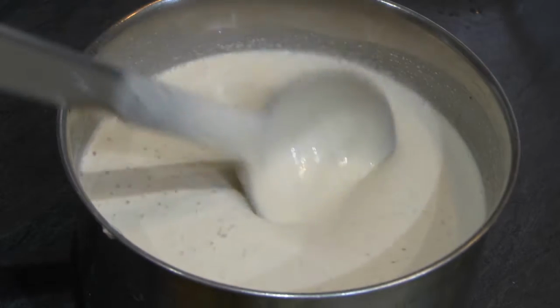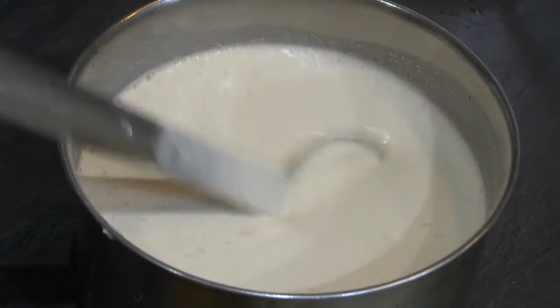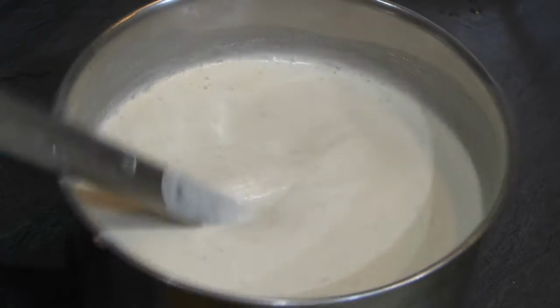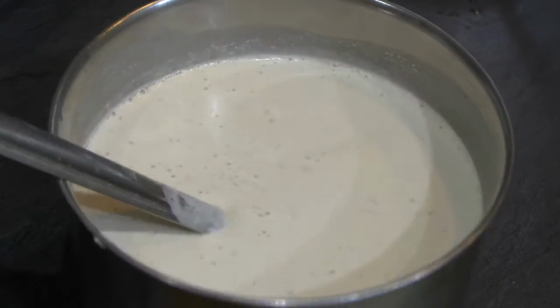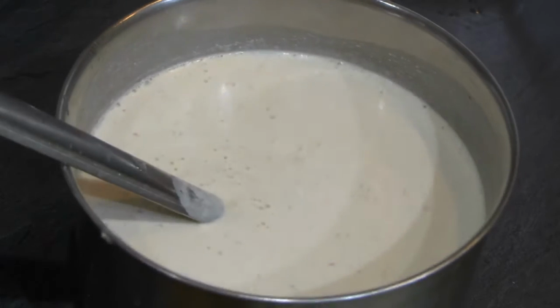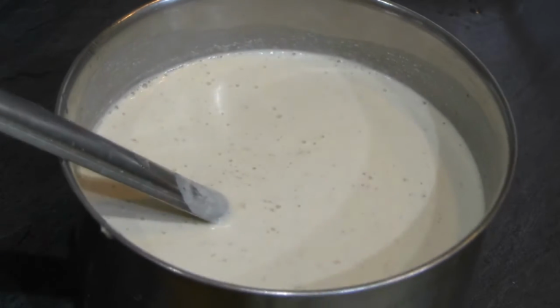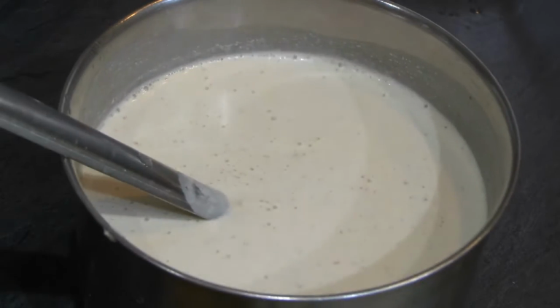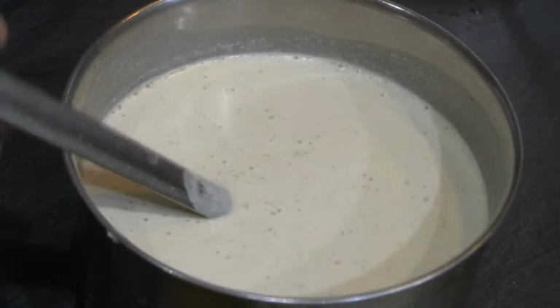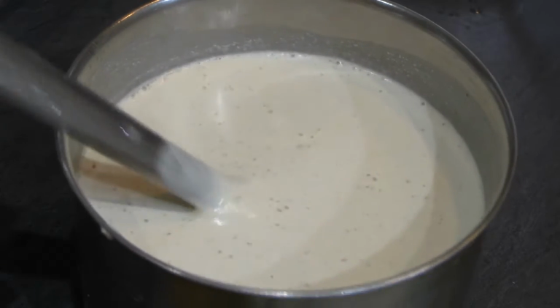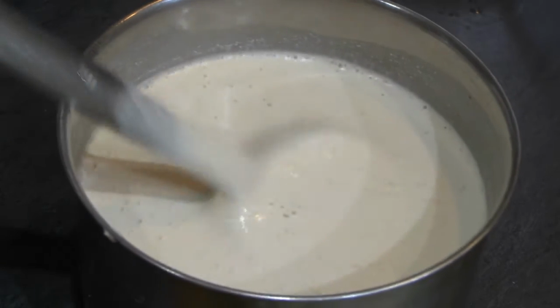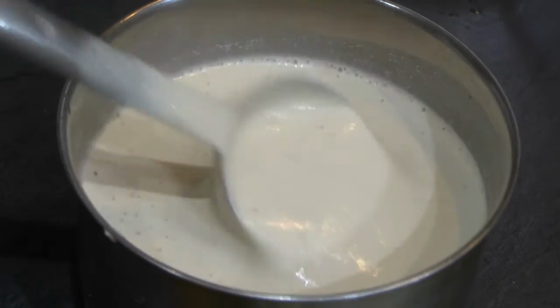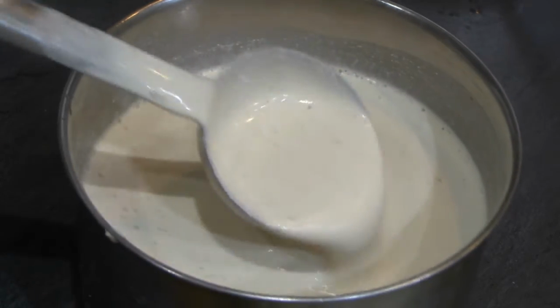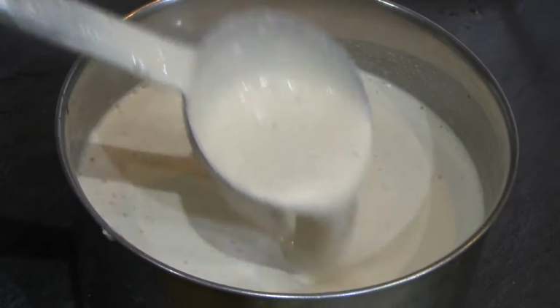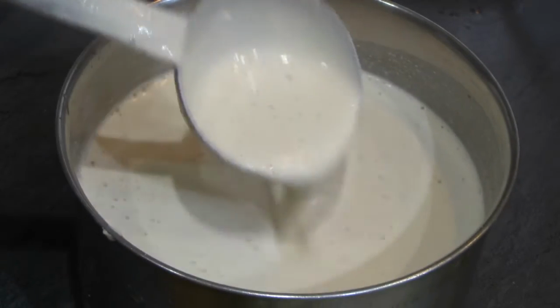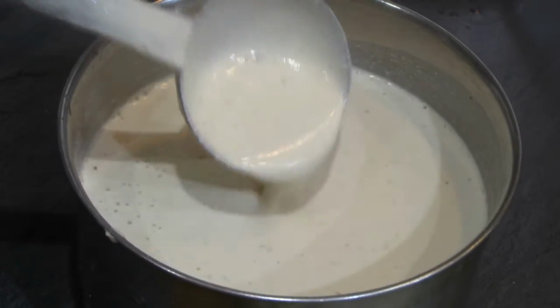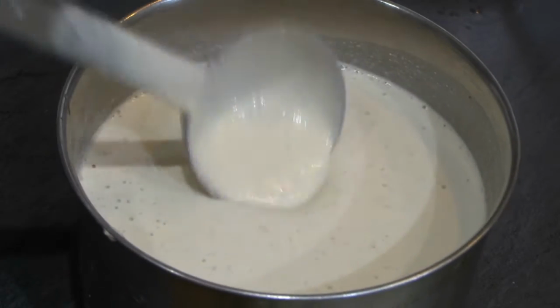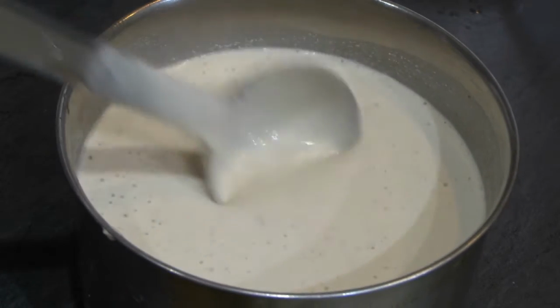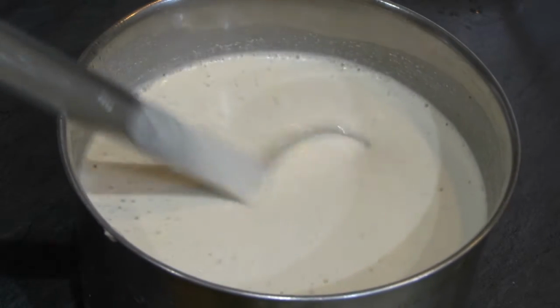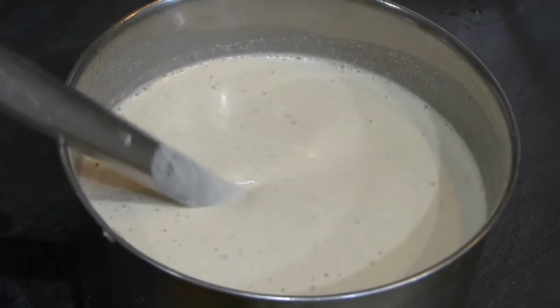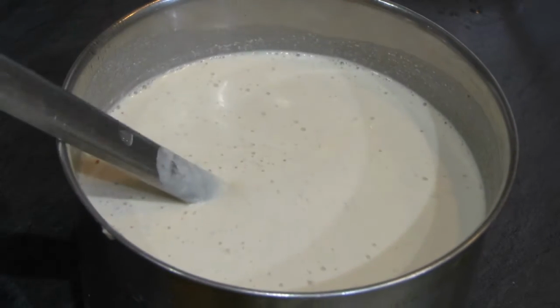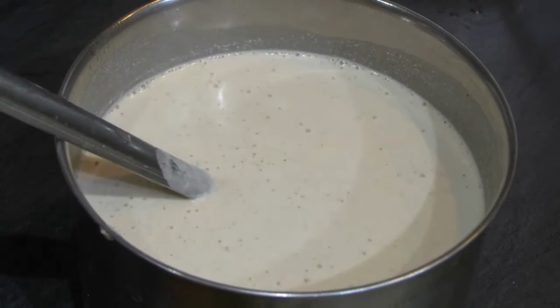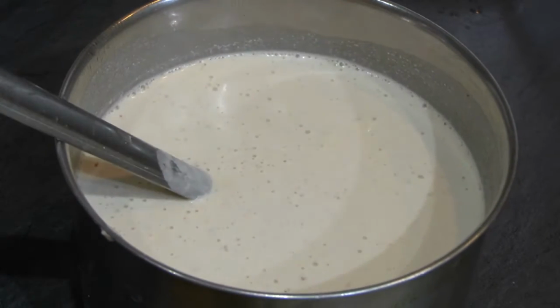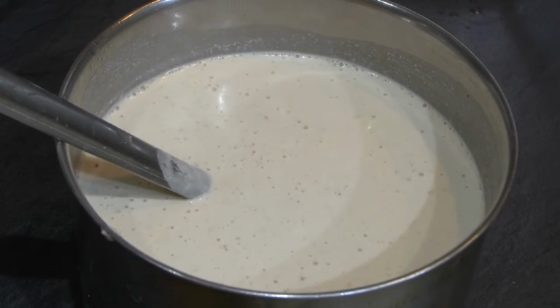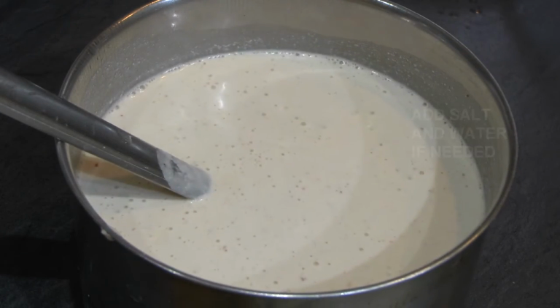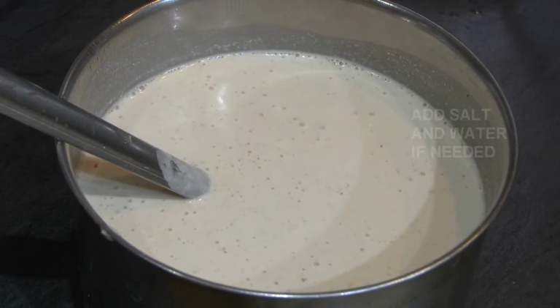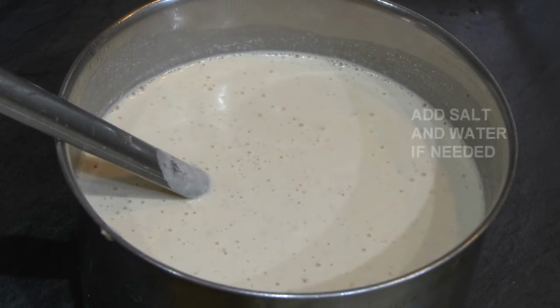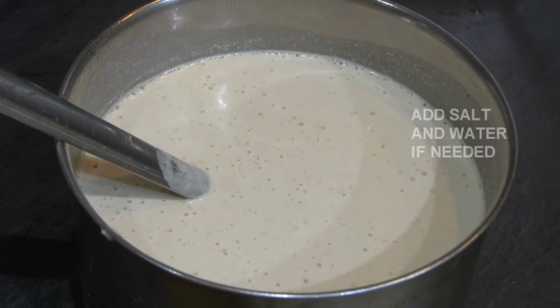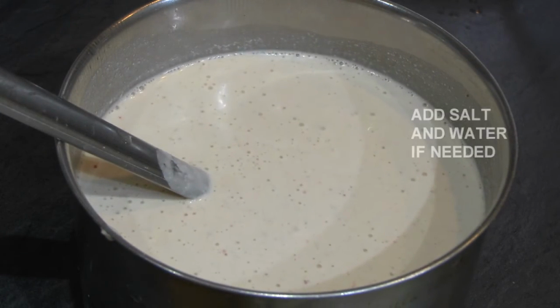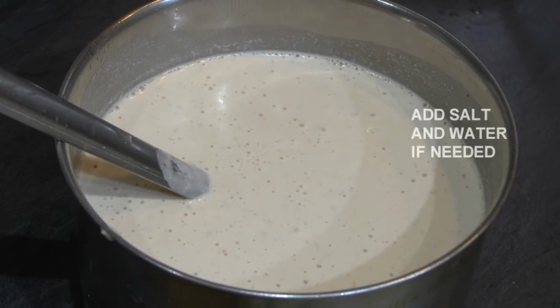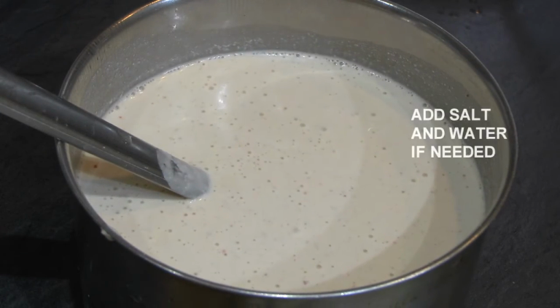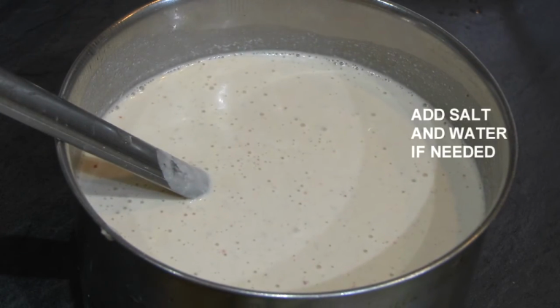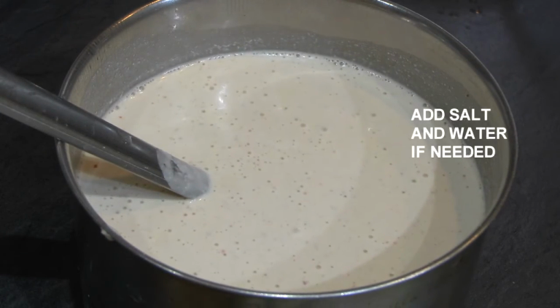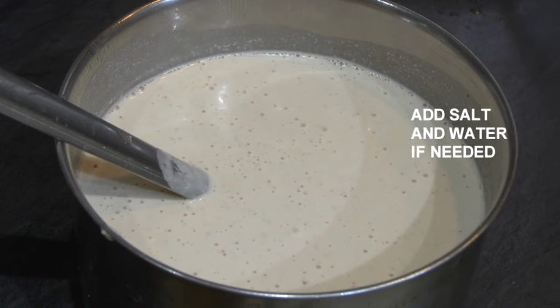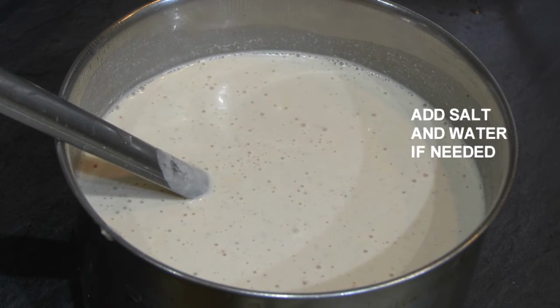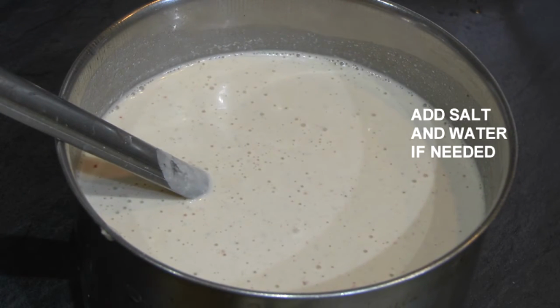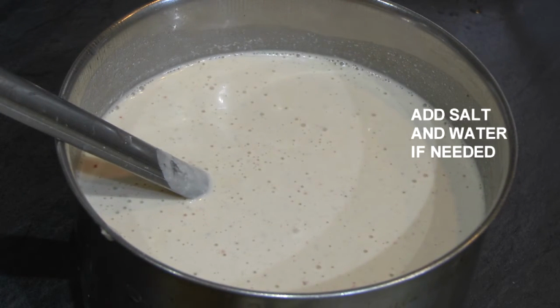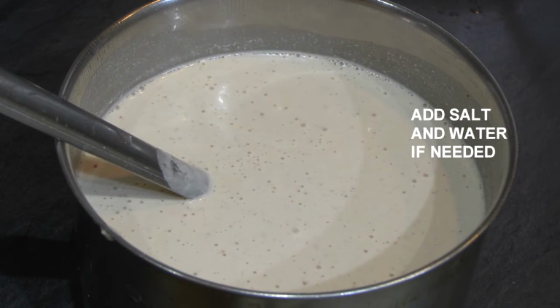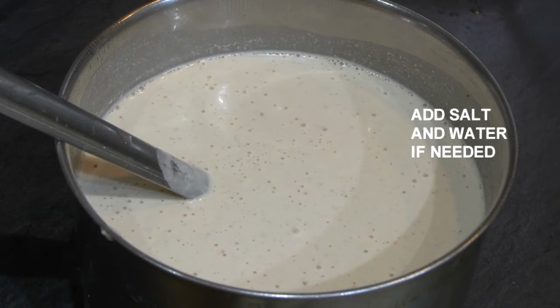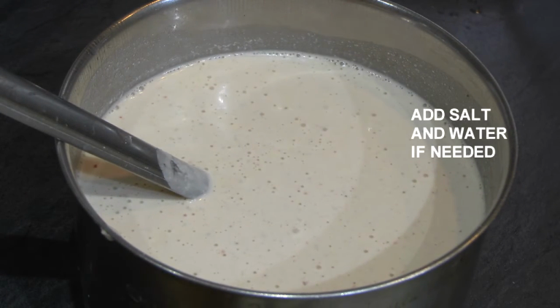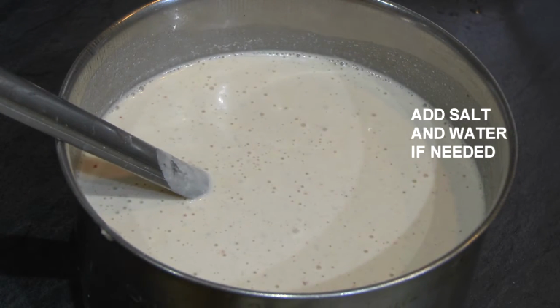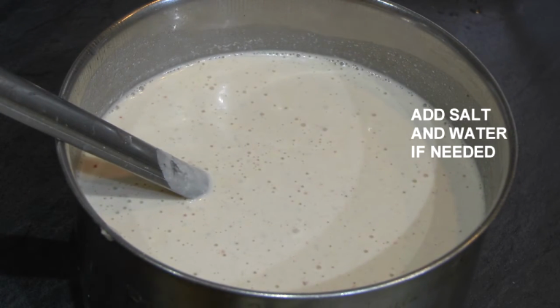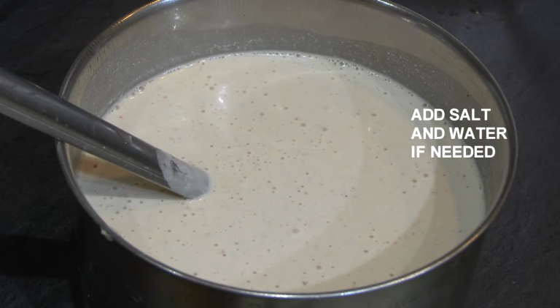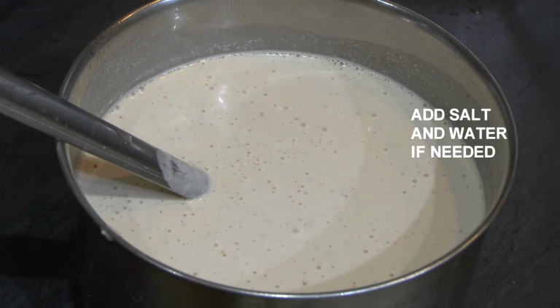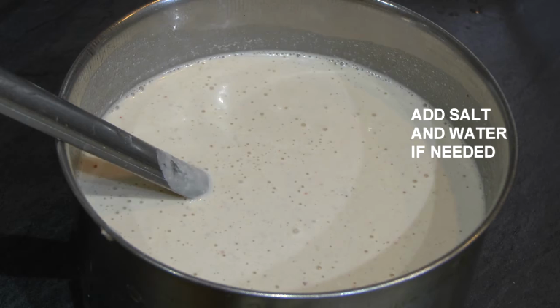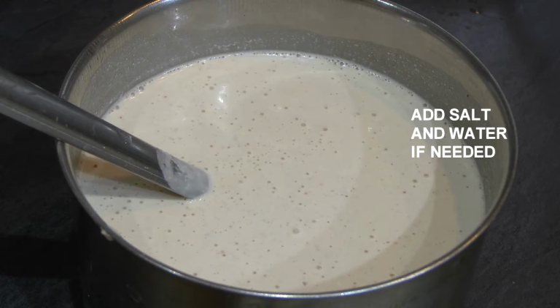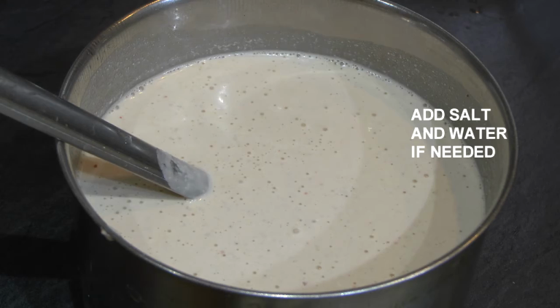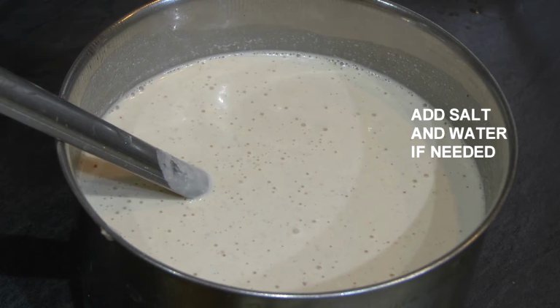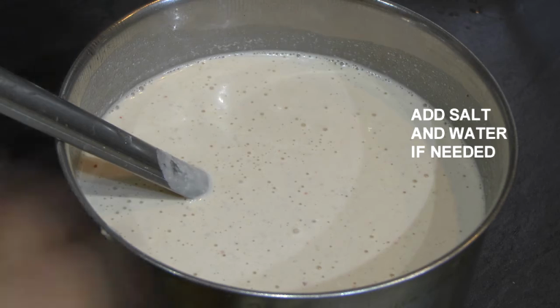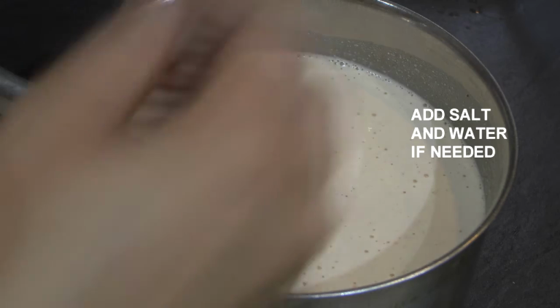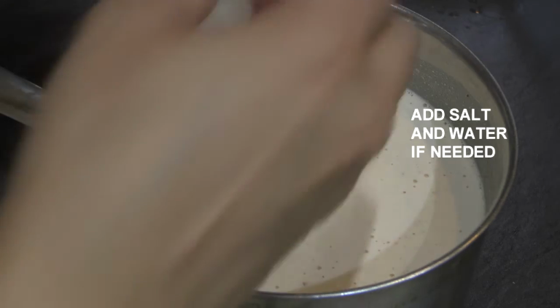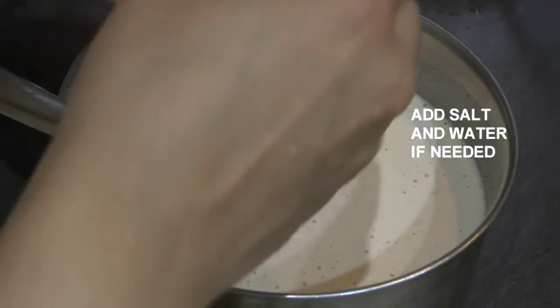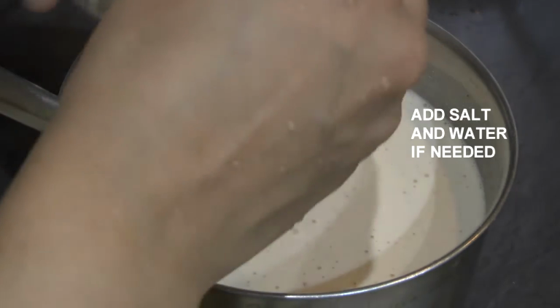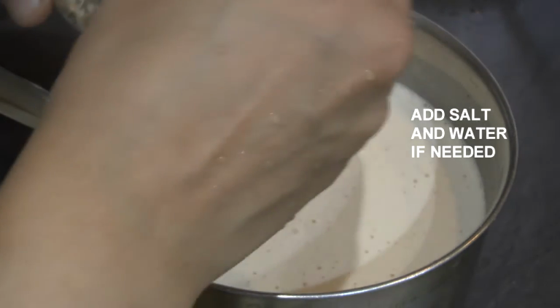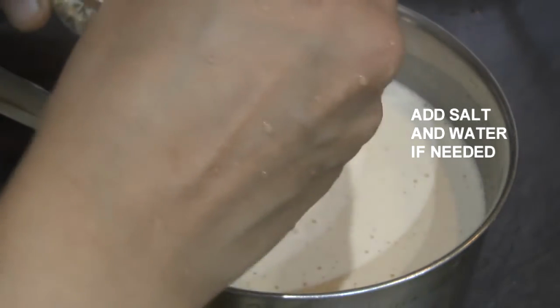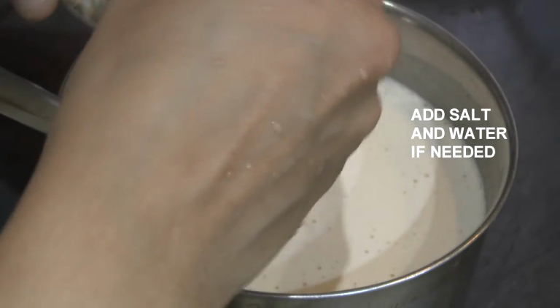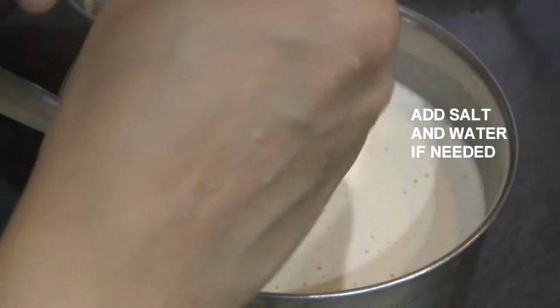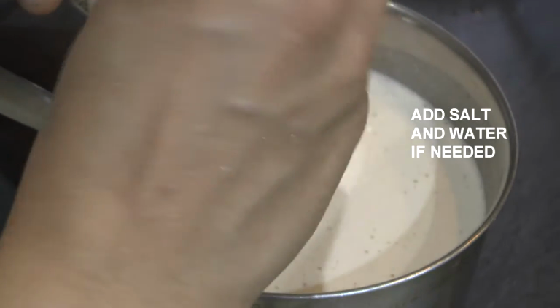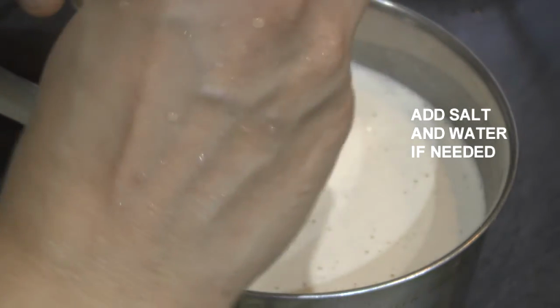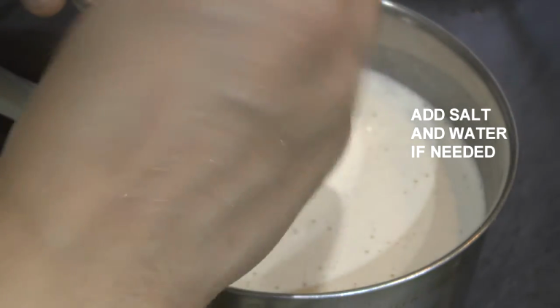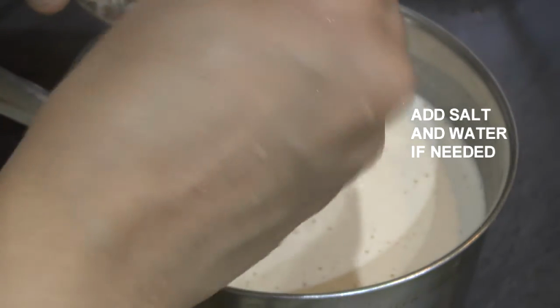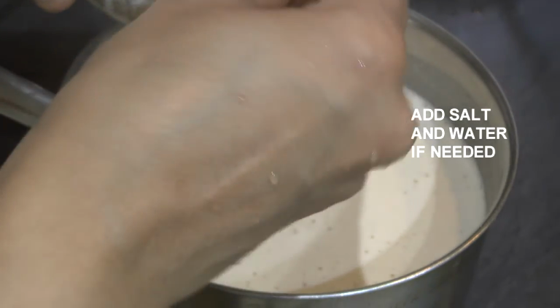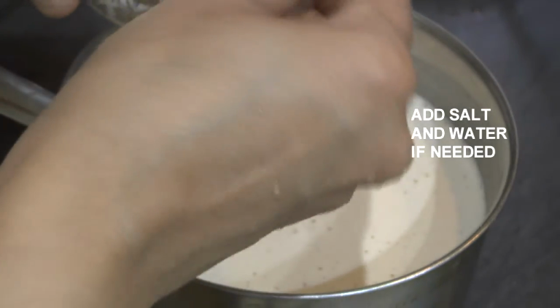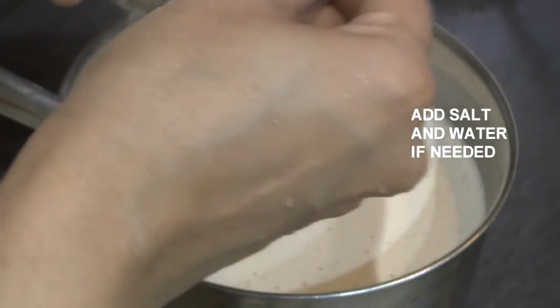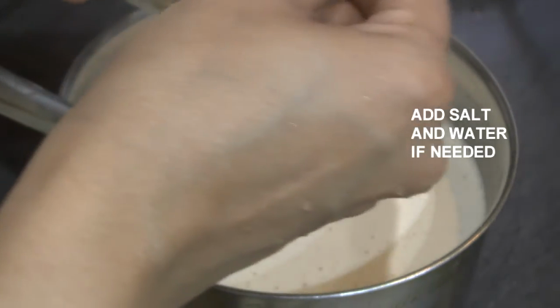We will mix it with salt and oil. Put the oil in the pot and mix it all together.